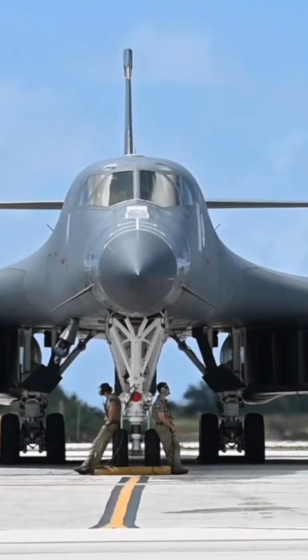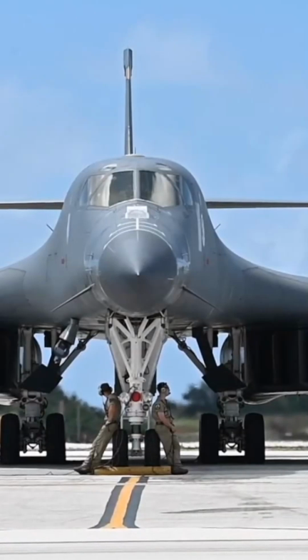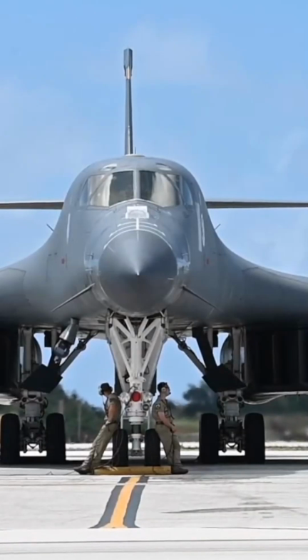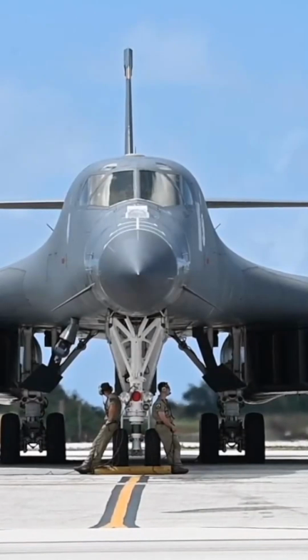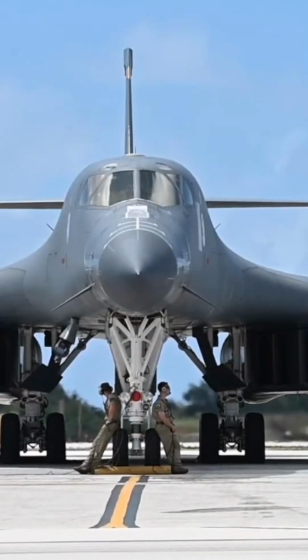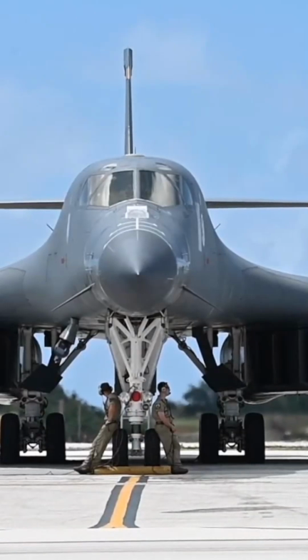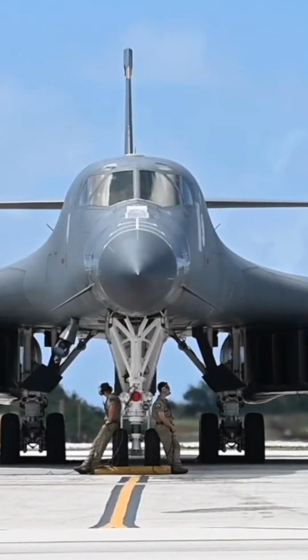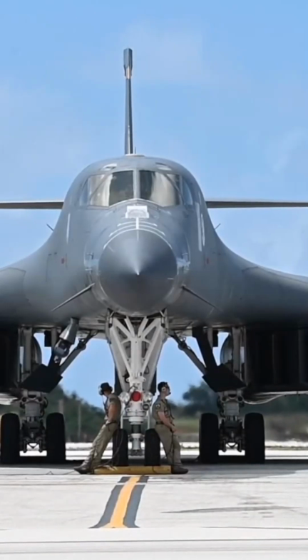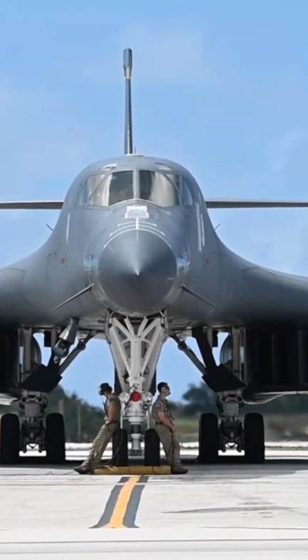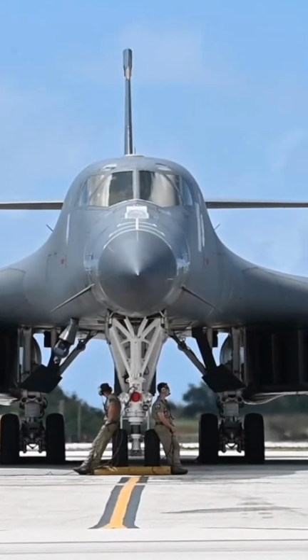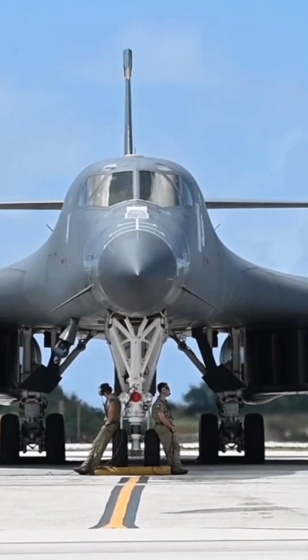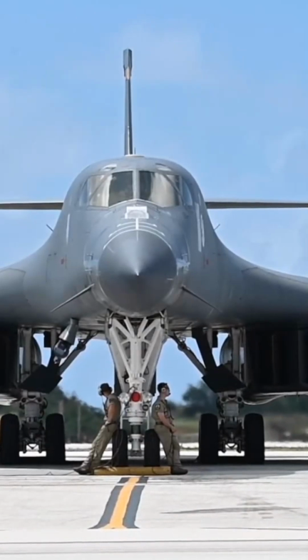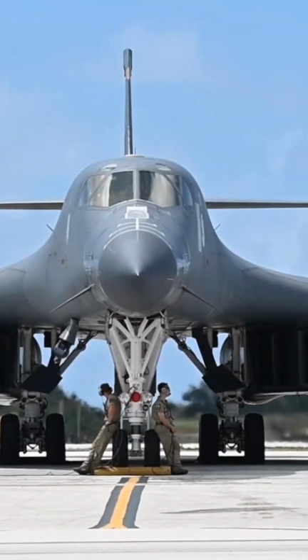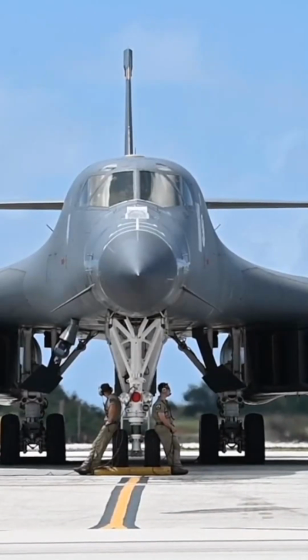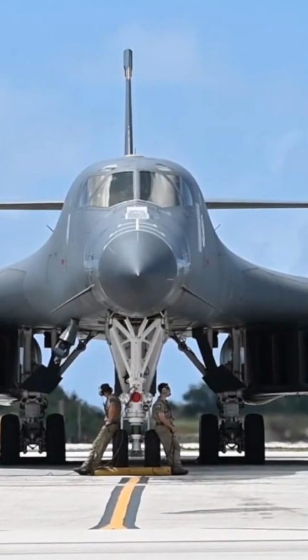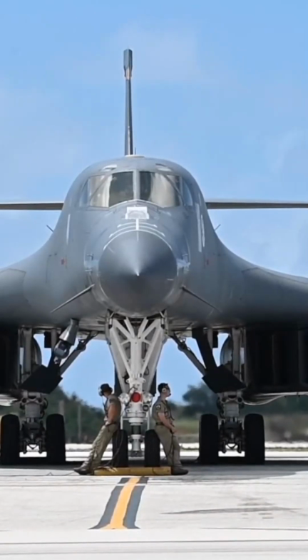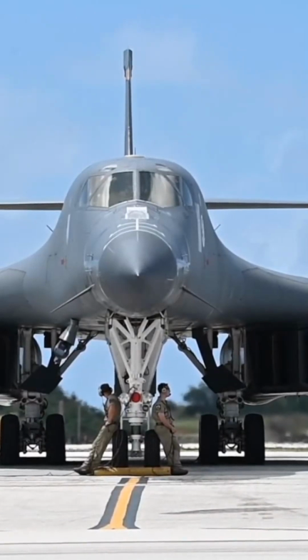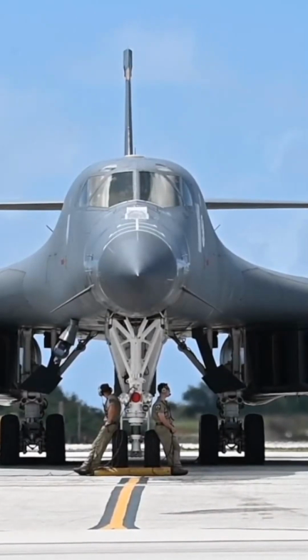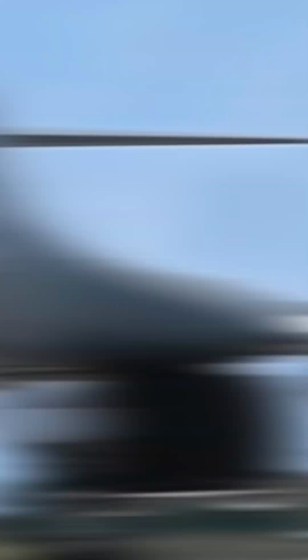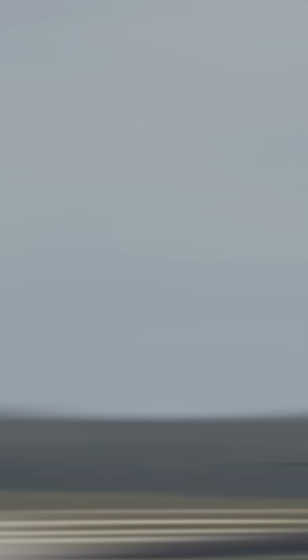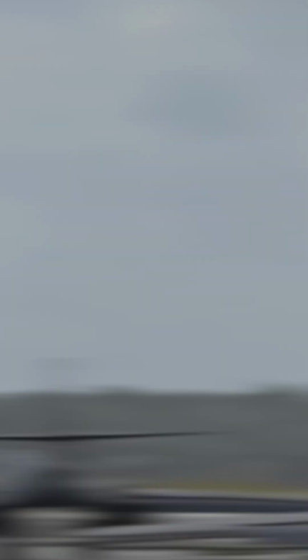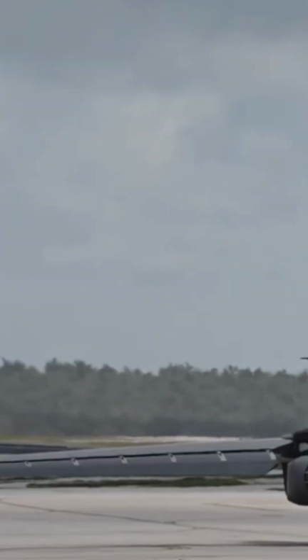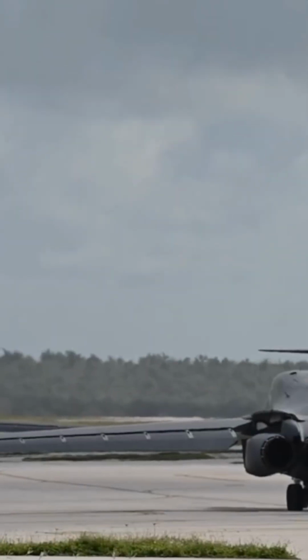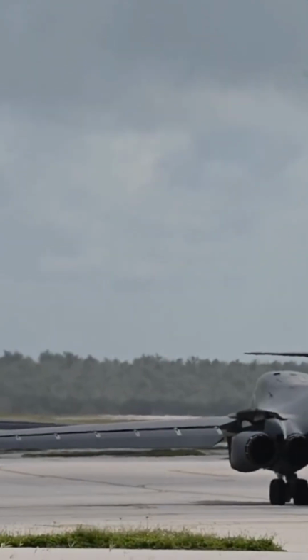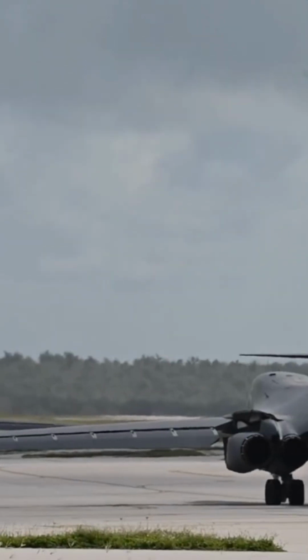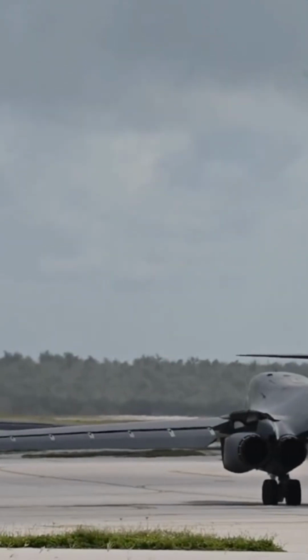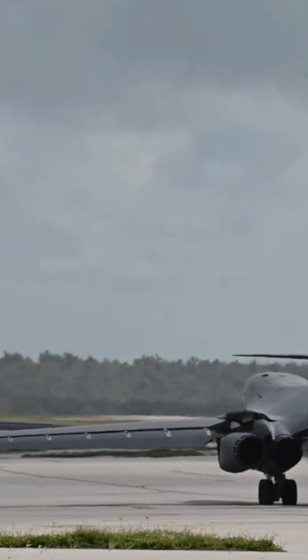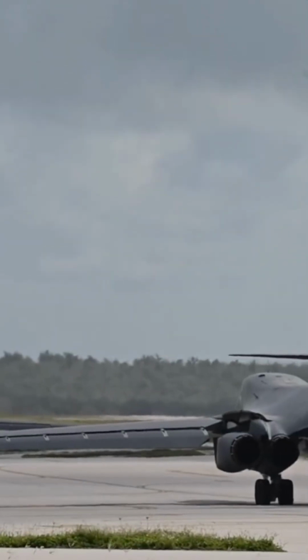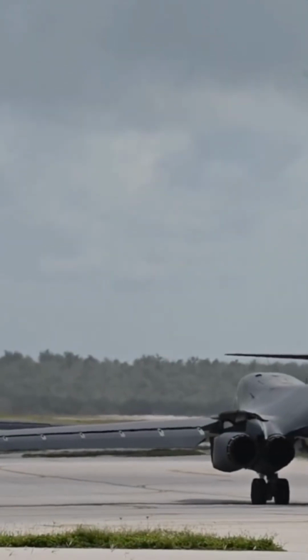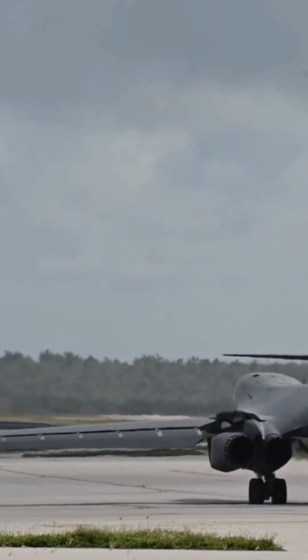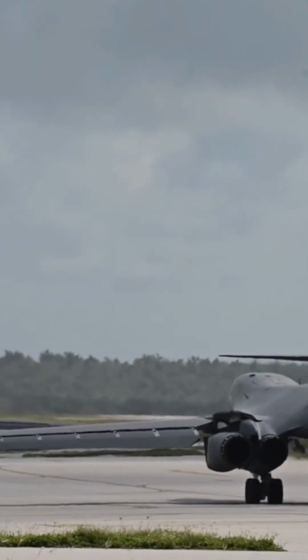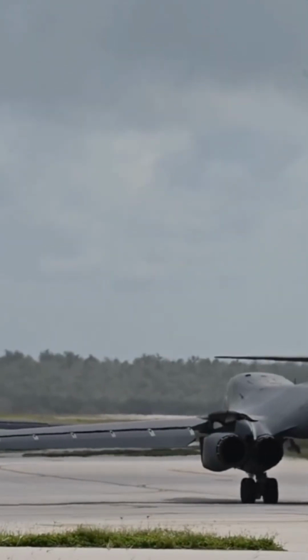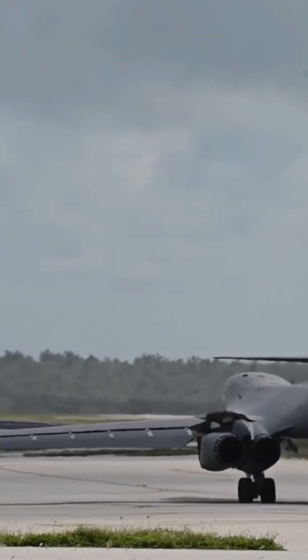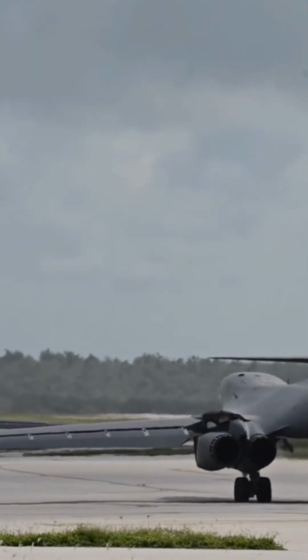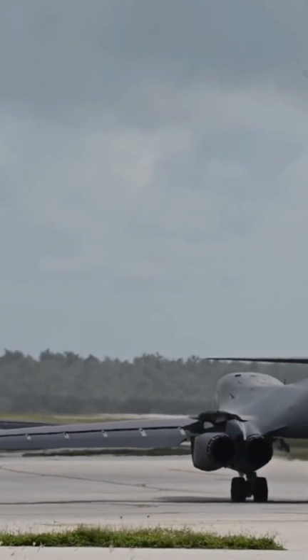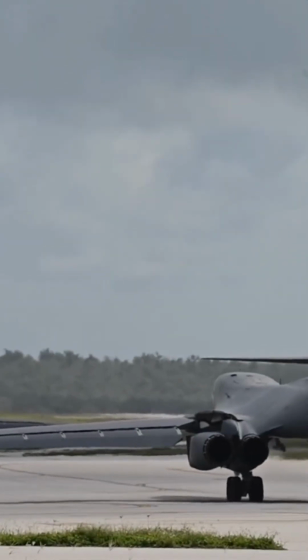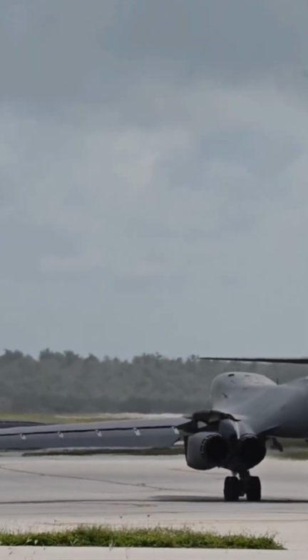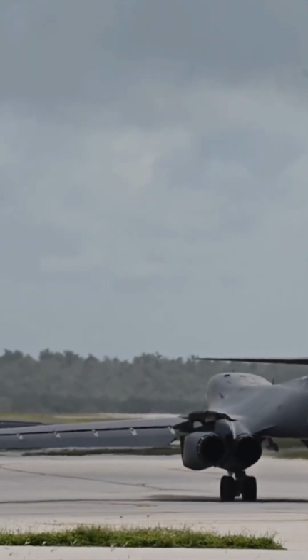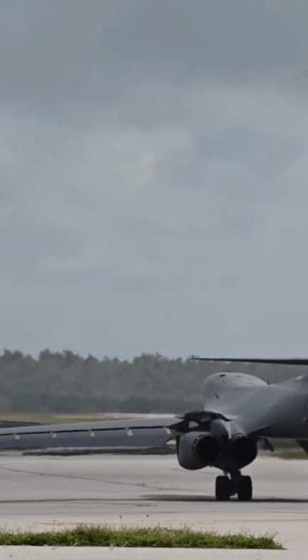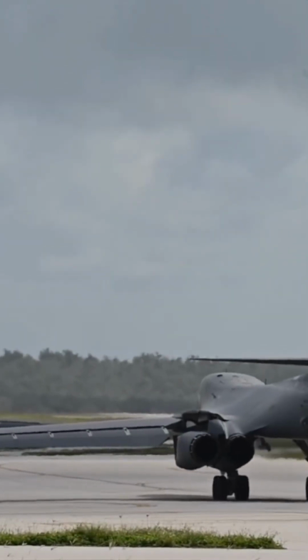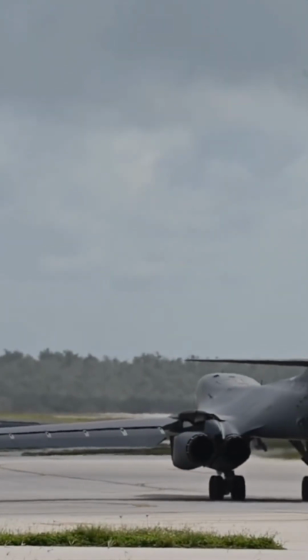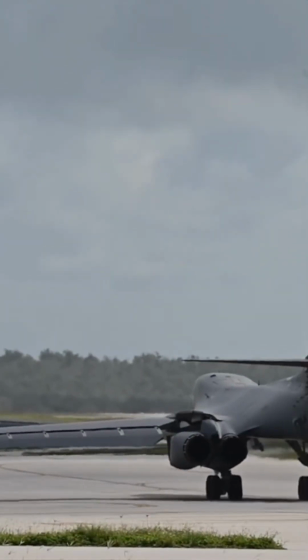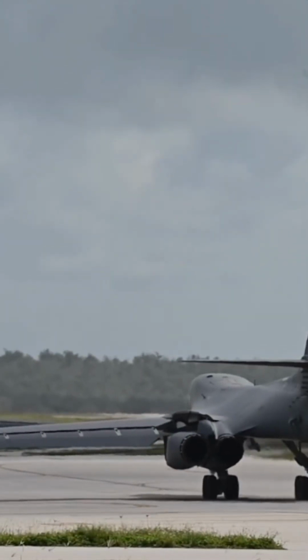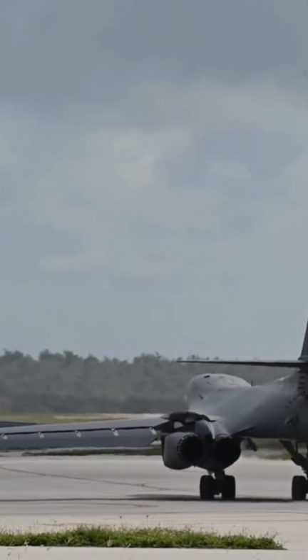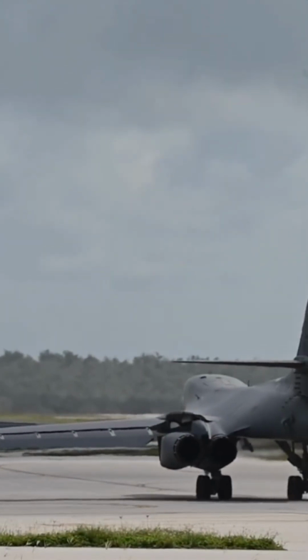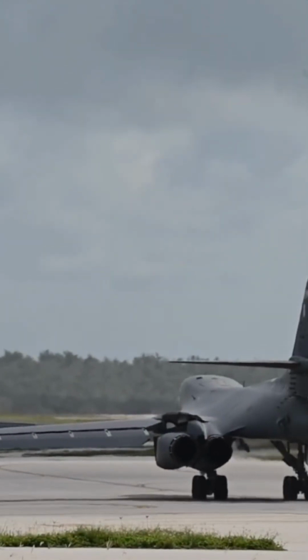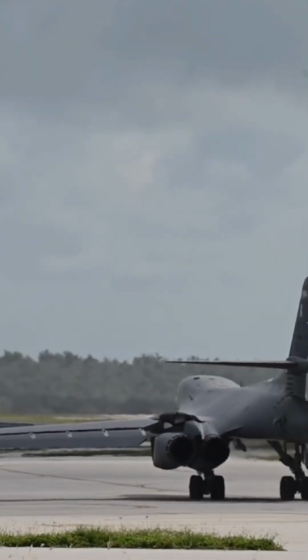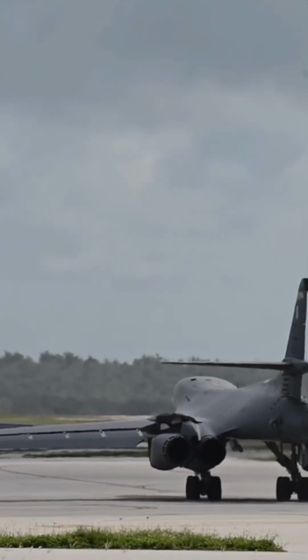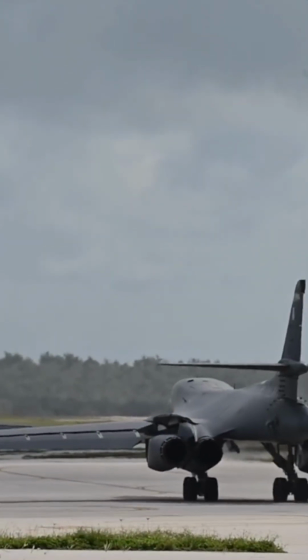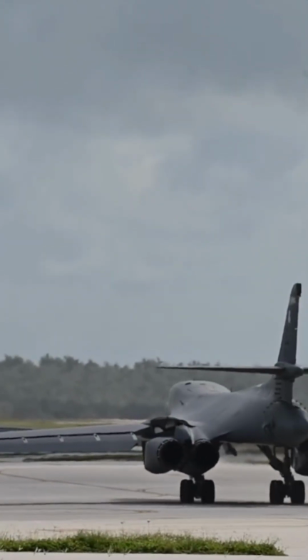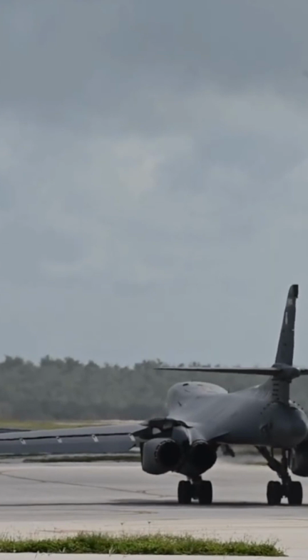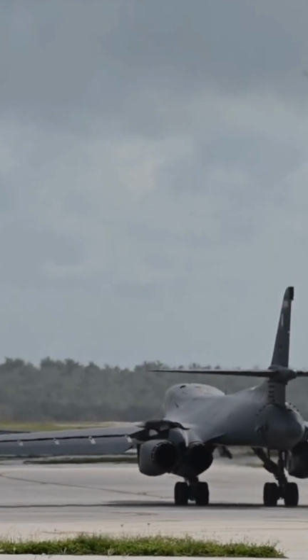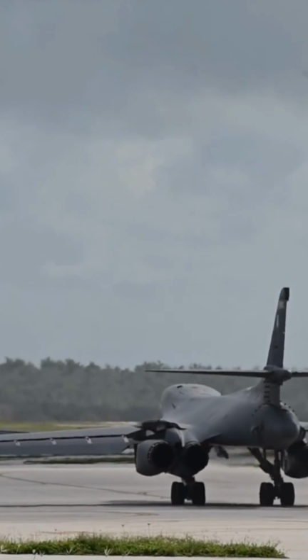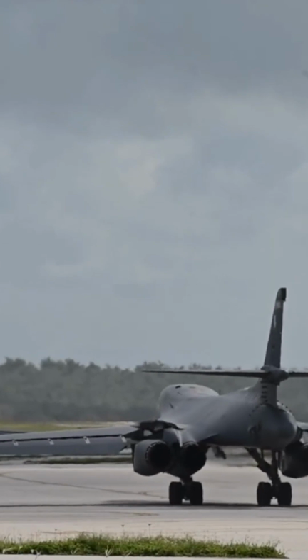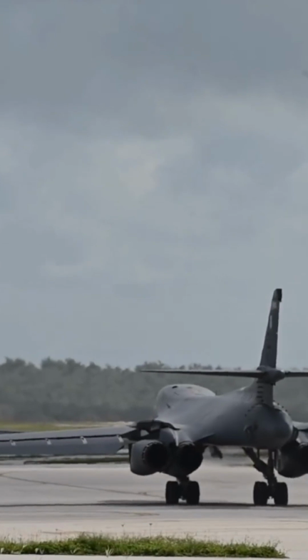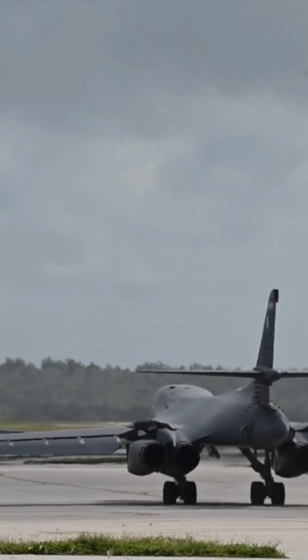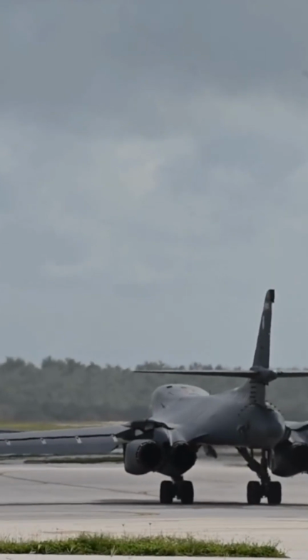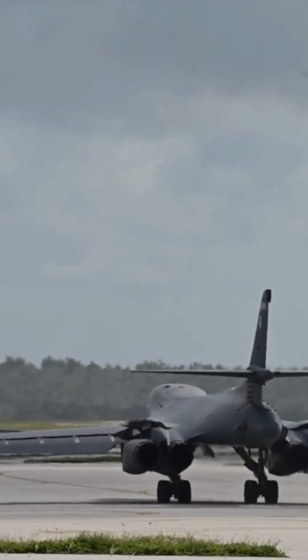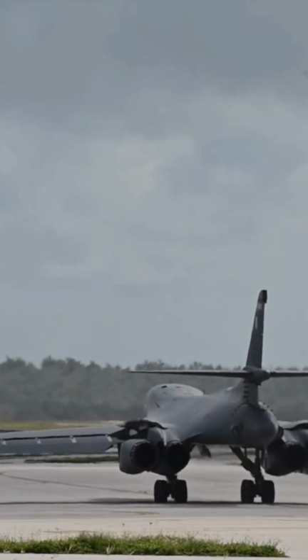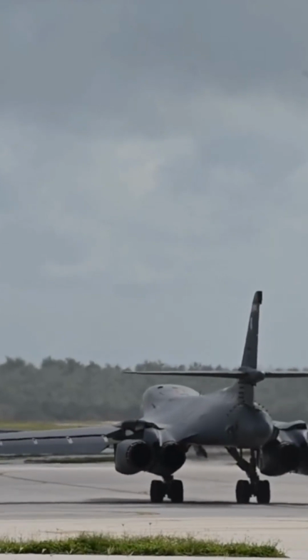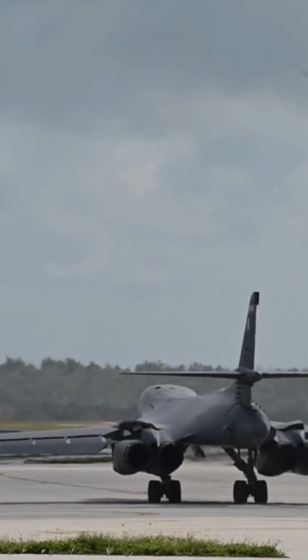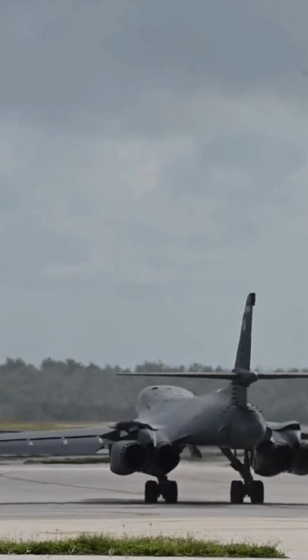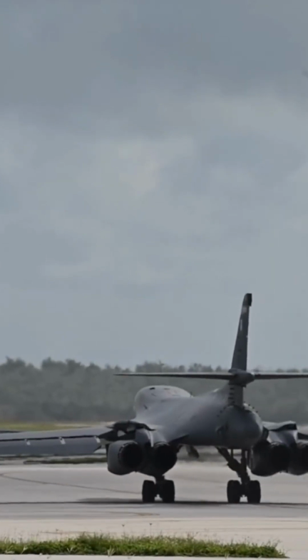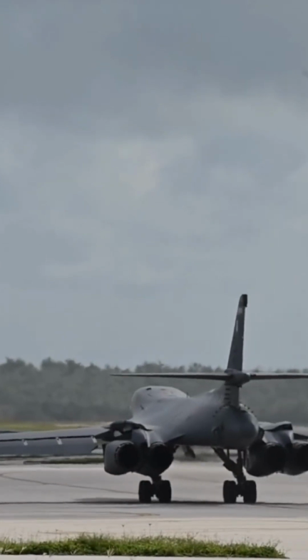What makes the B-1 so special? Fixed air intakes. These reduce the aircraft's radar signature, making it harder to detect.